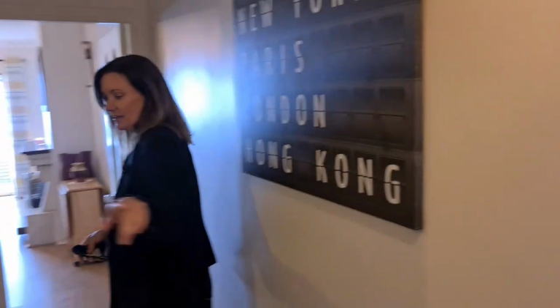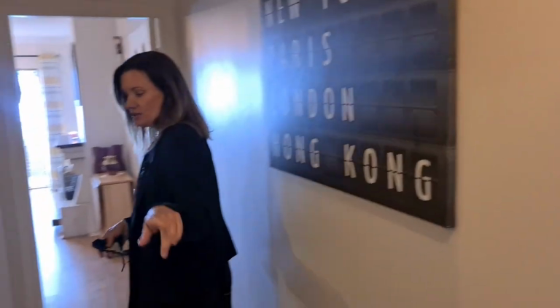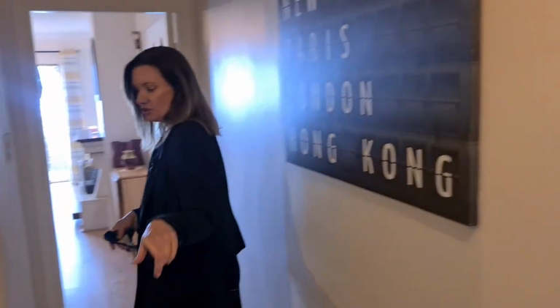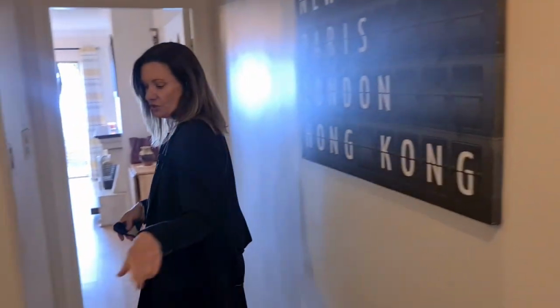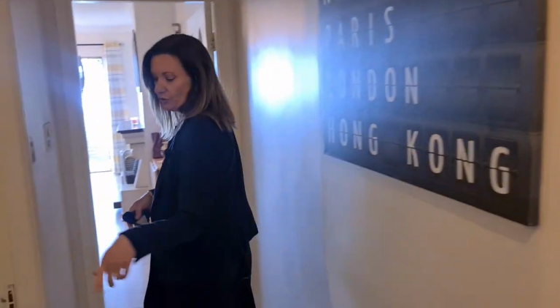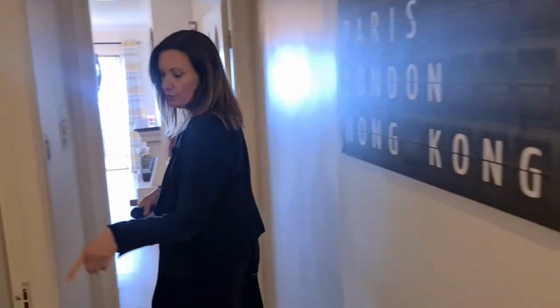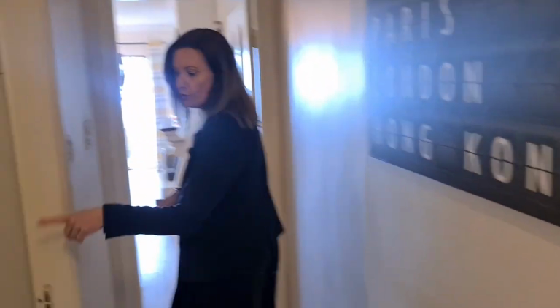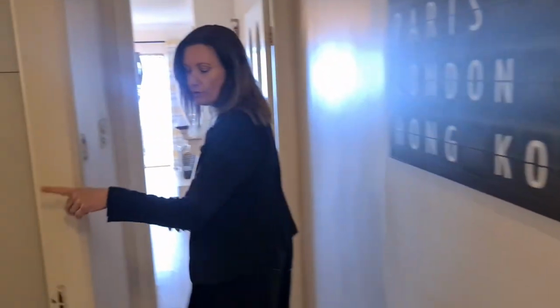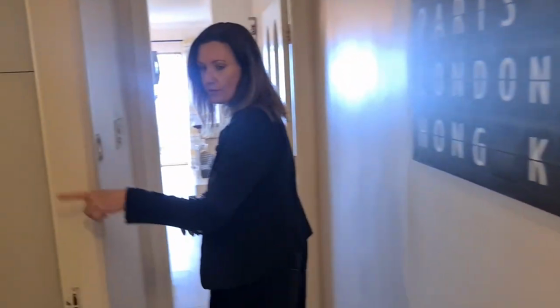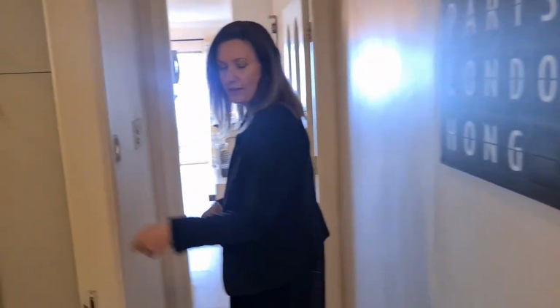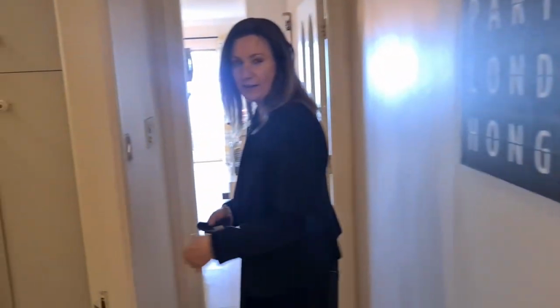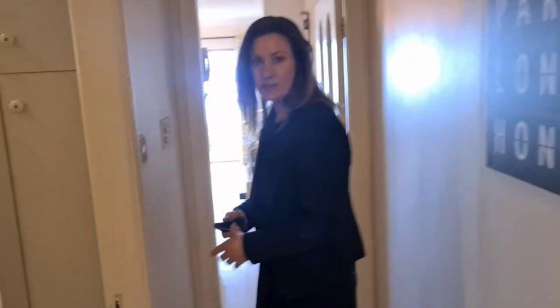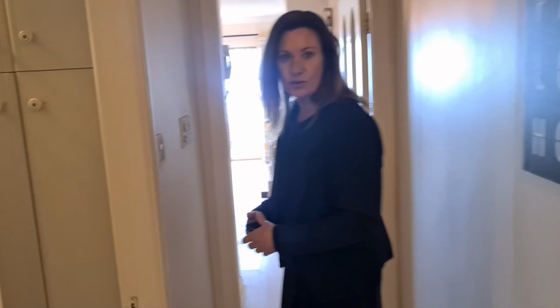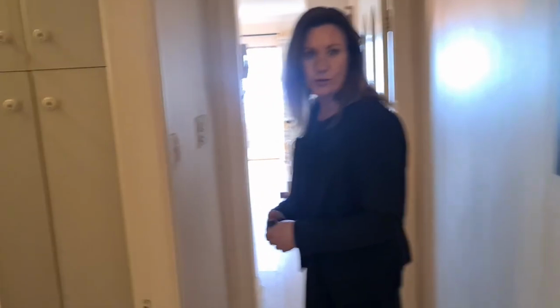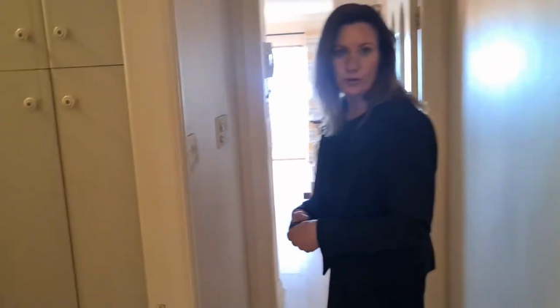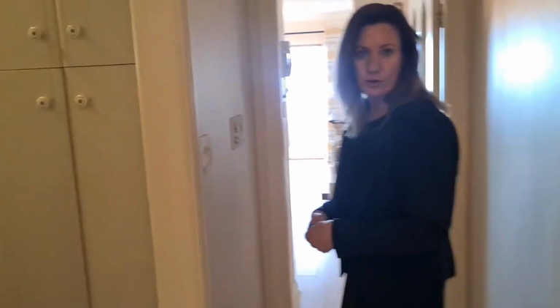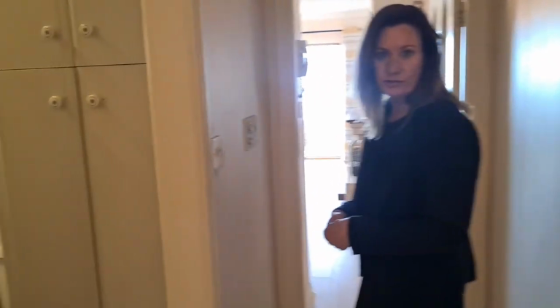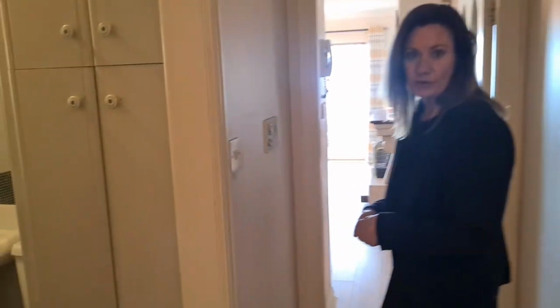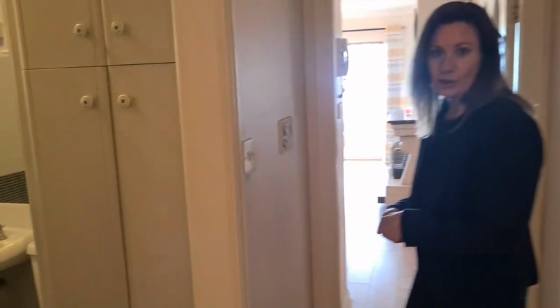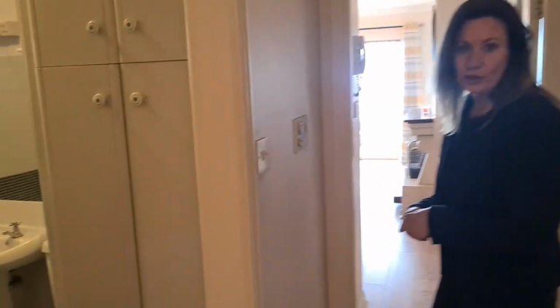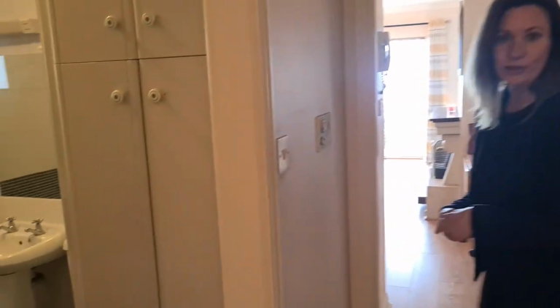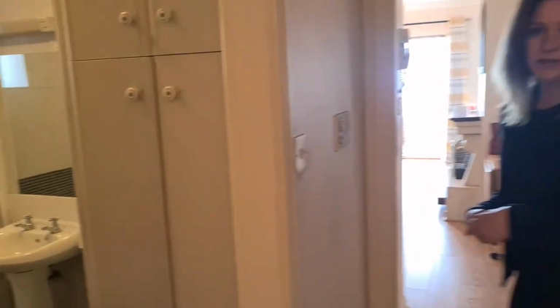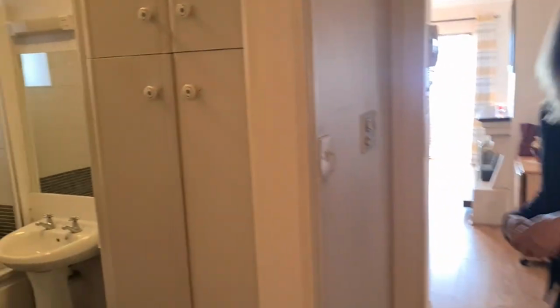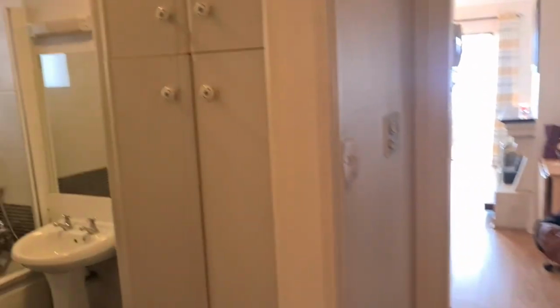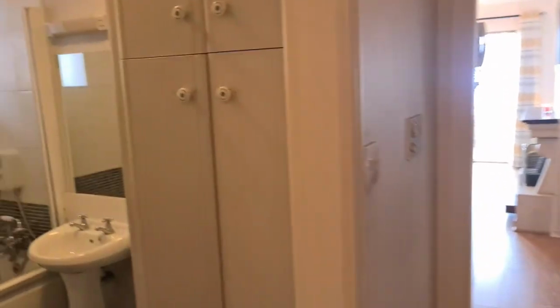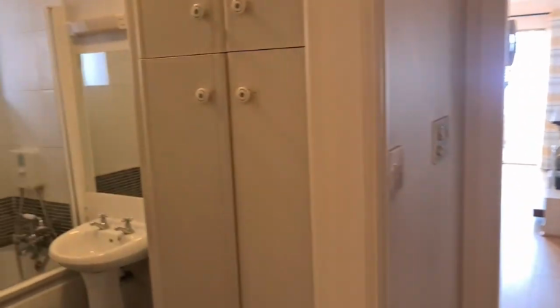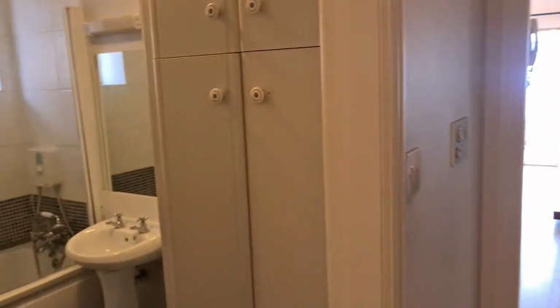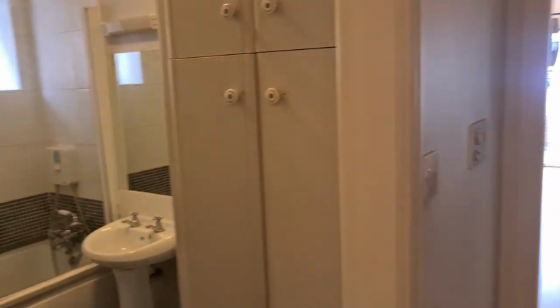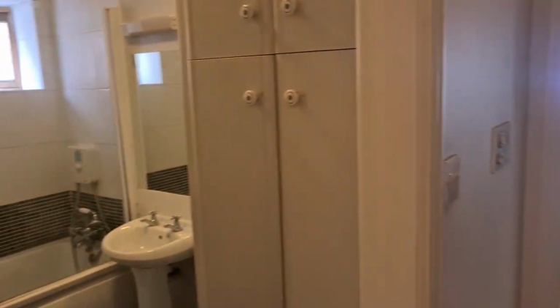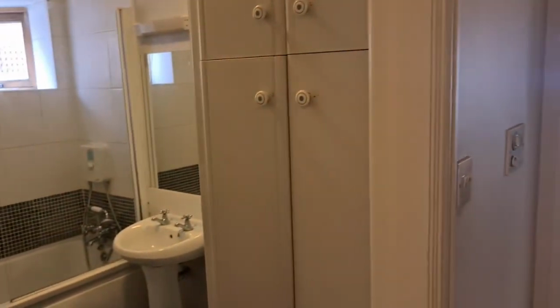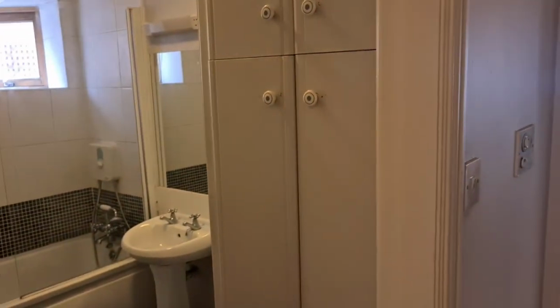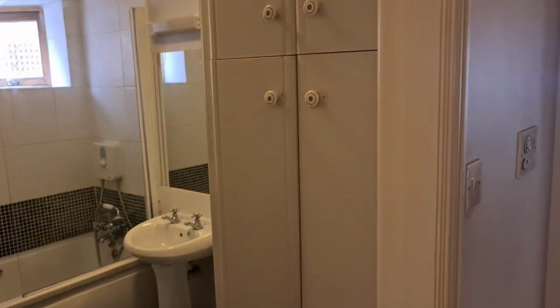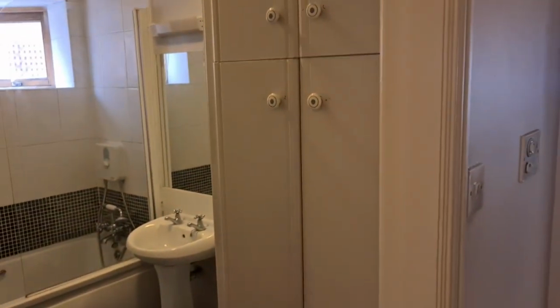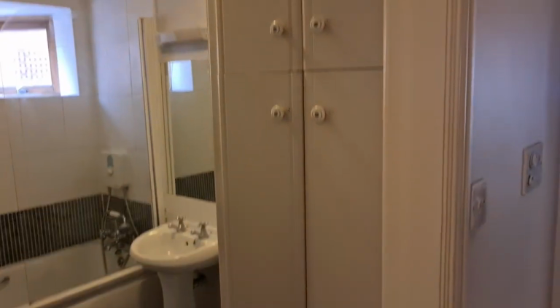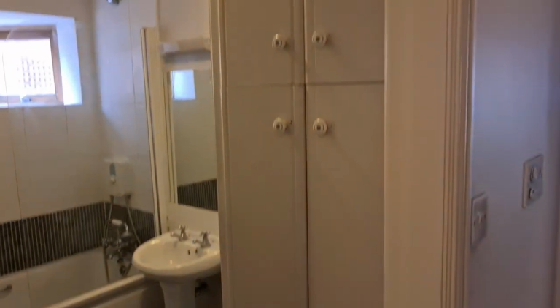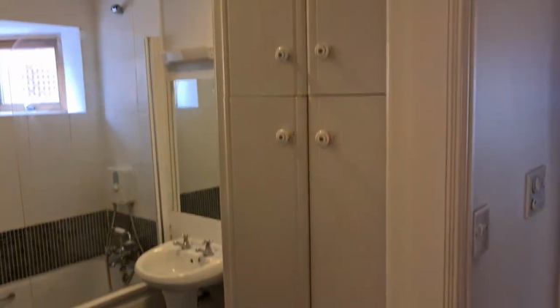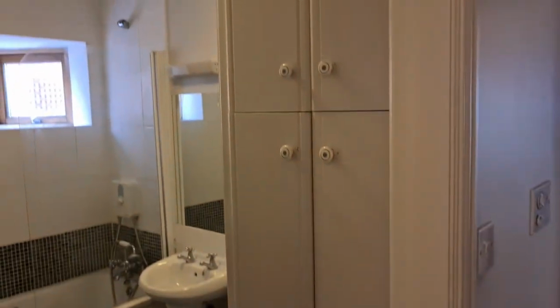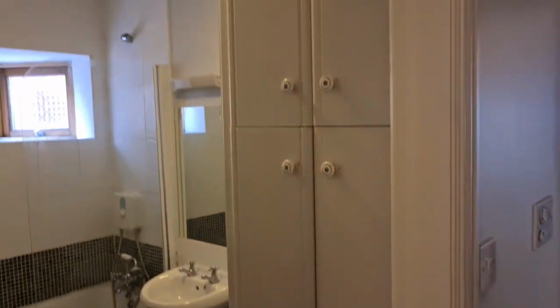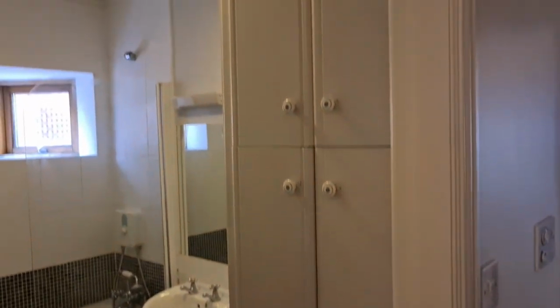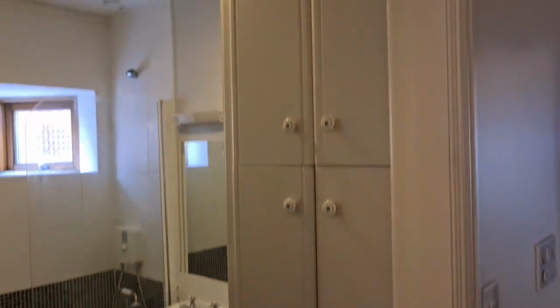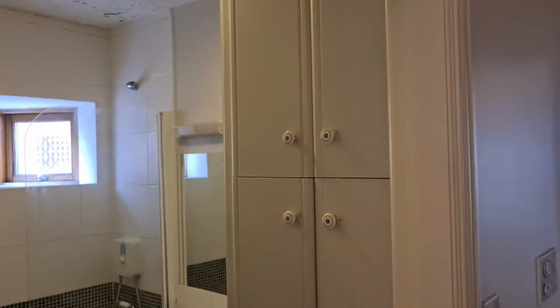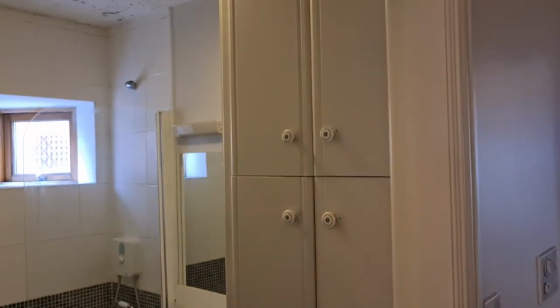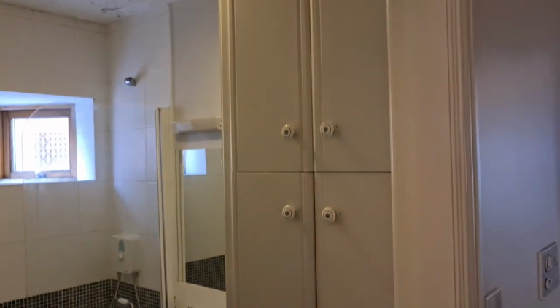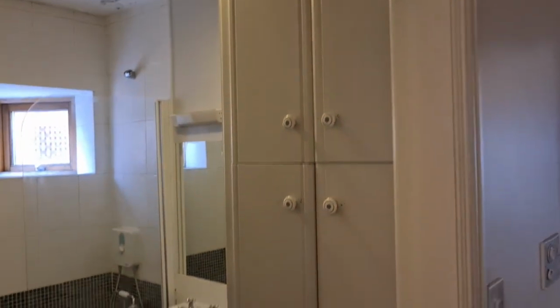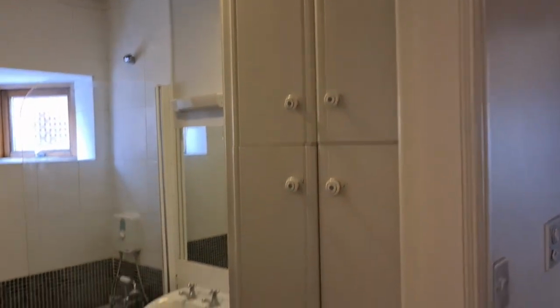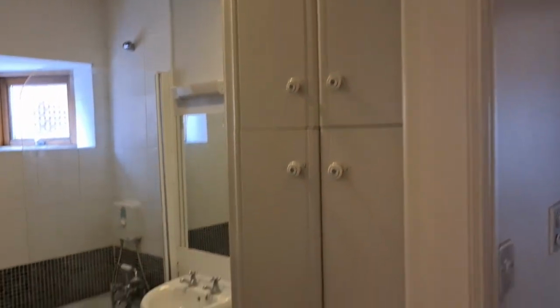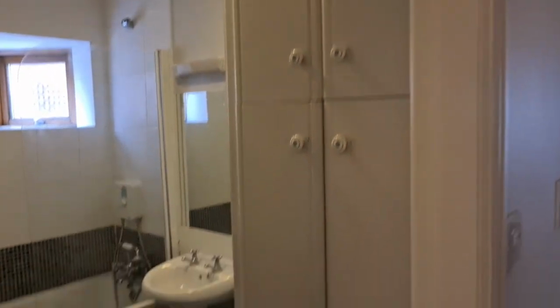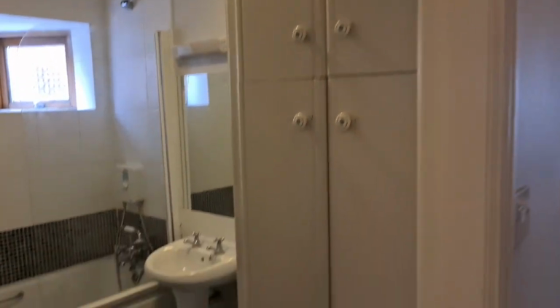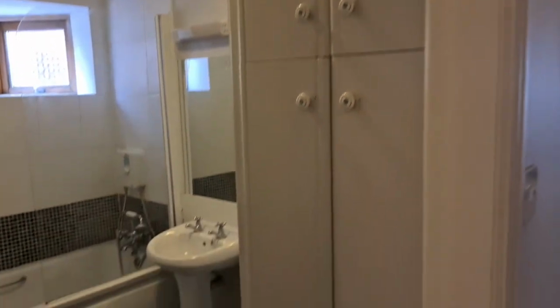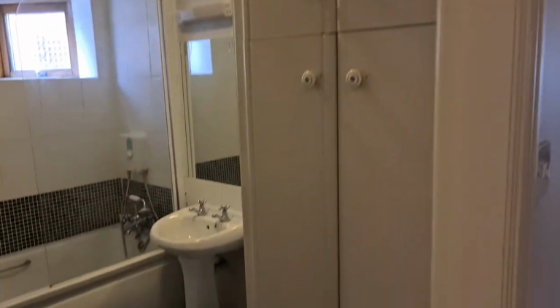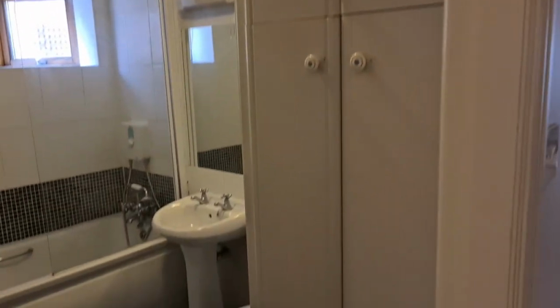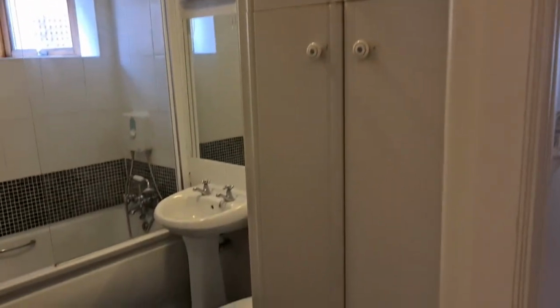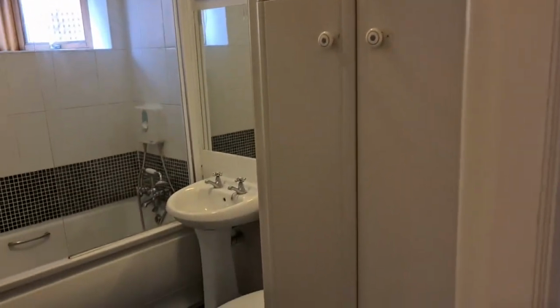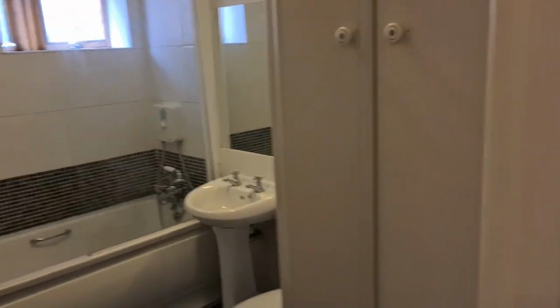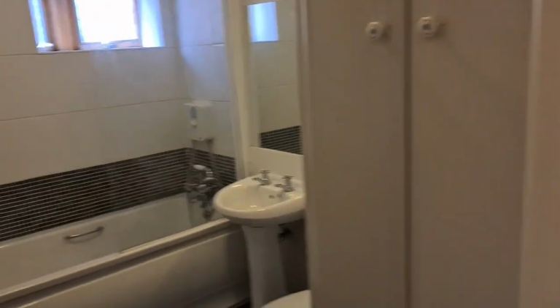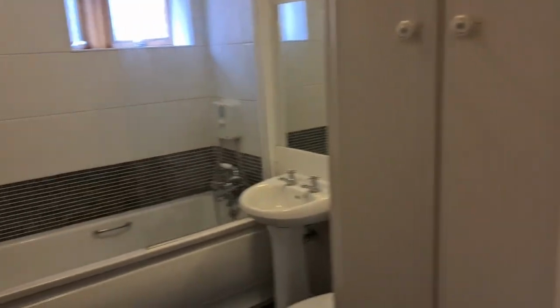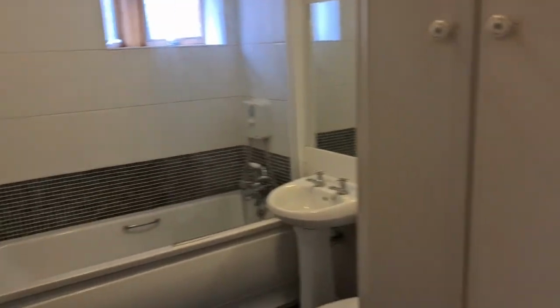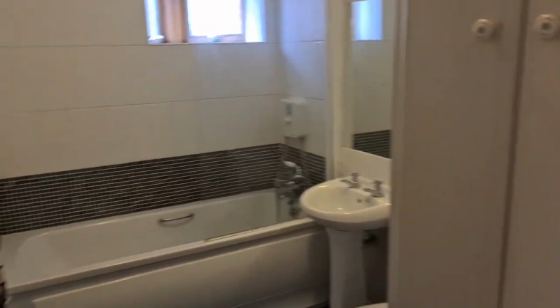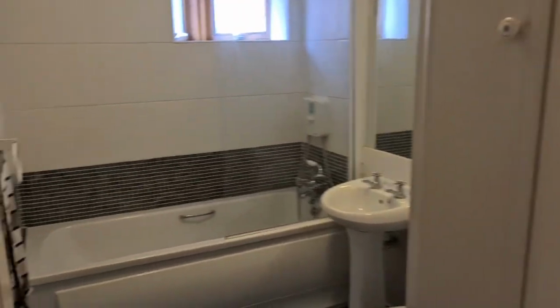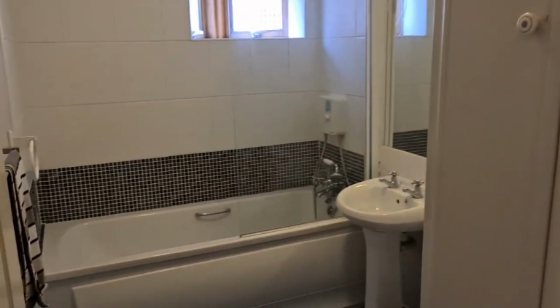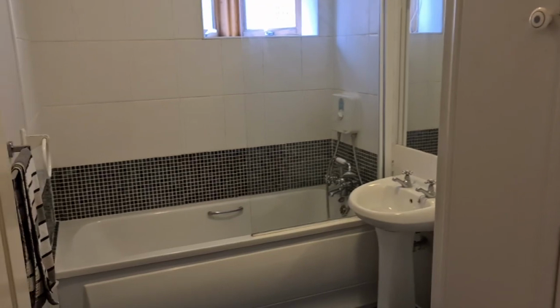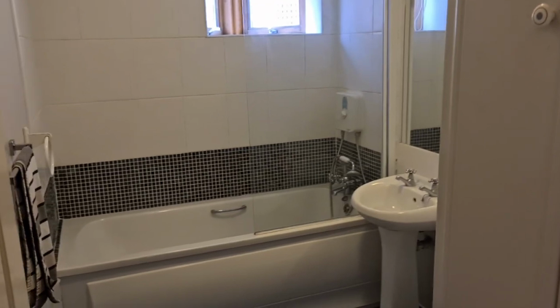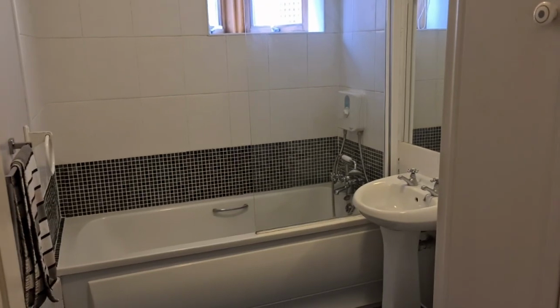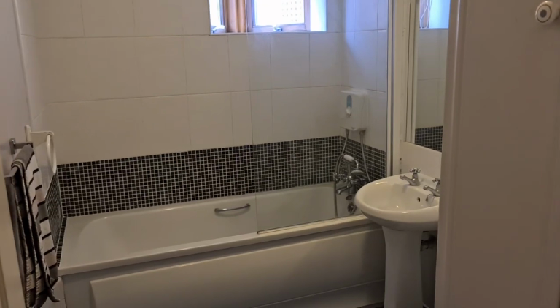Into the next door off the hall and you've got the bathroom with a full-sized bath and an electric shower as well.